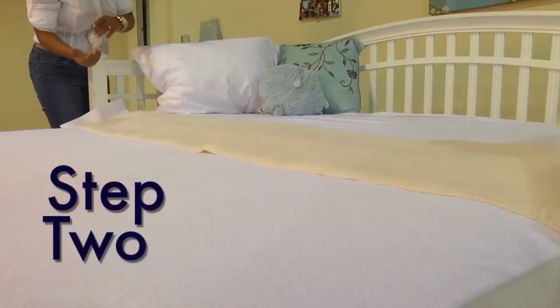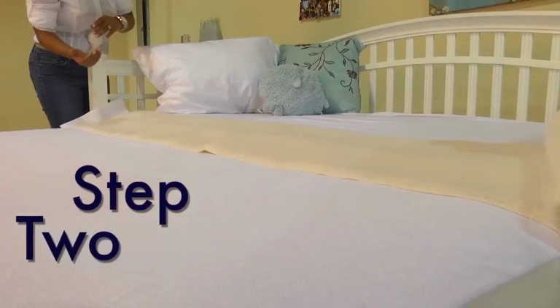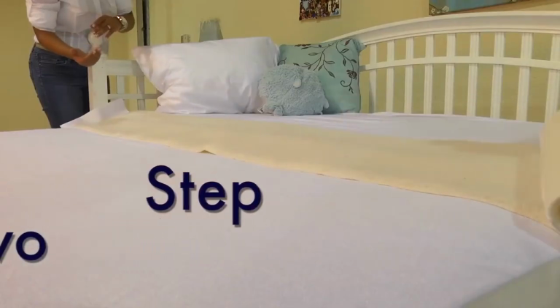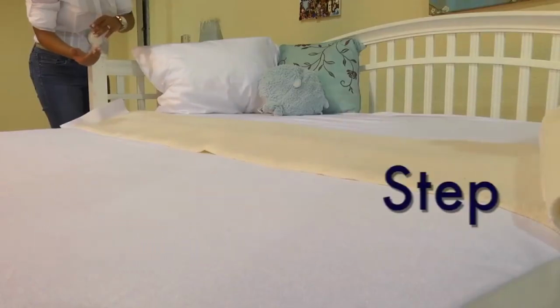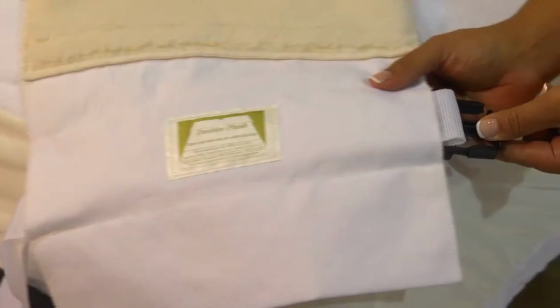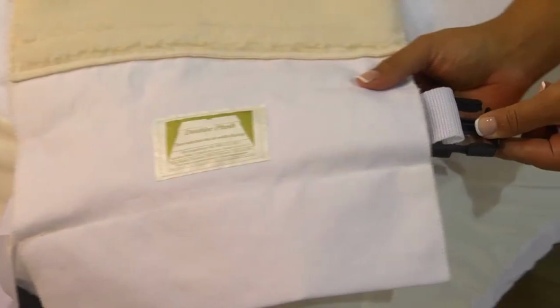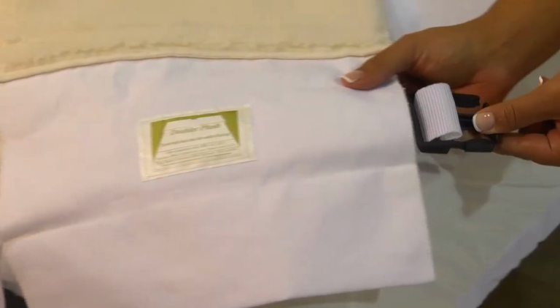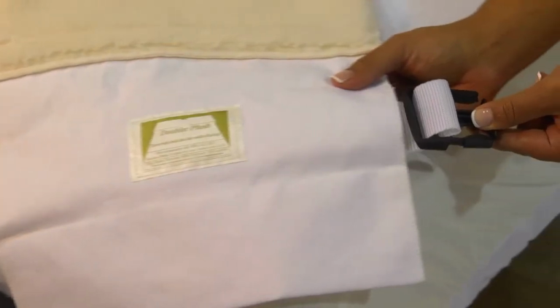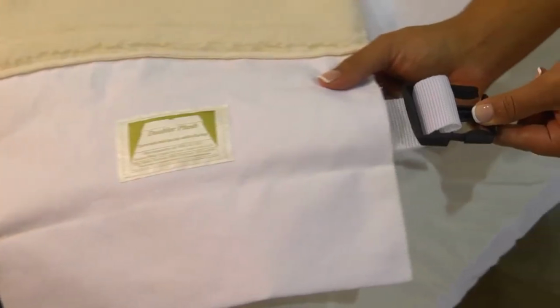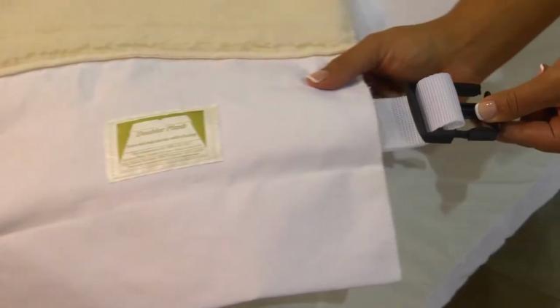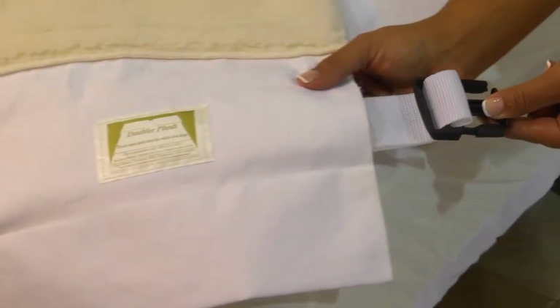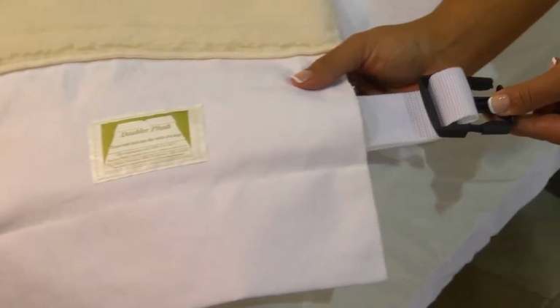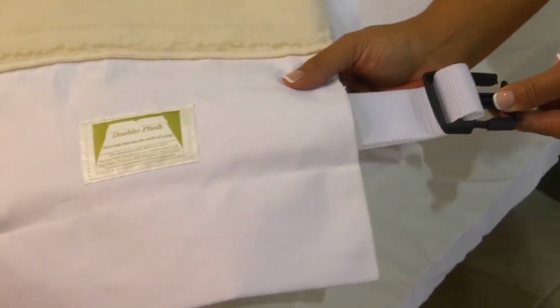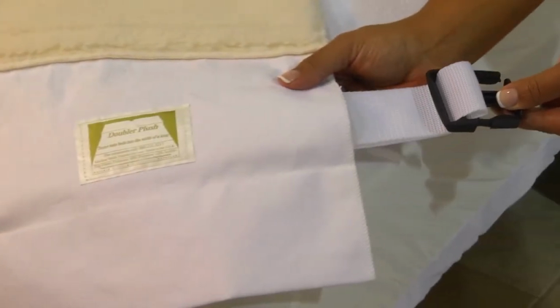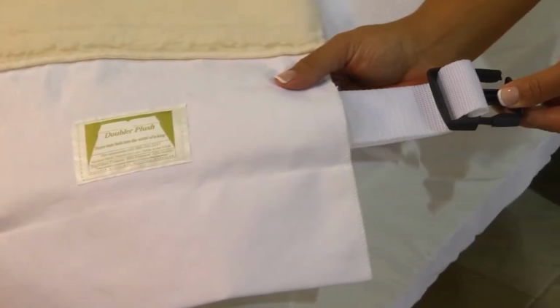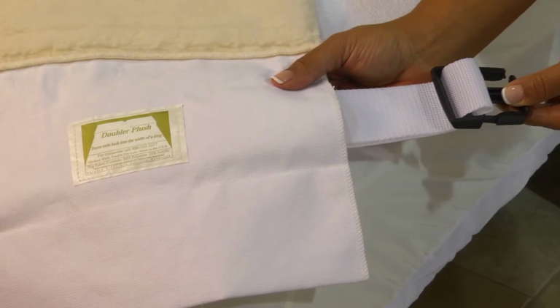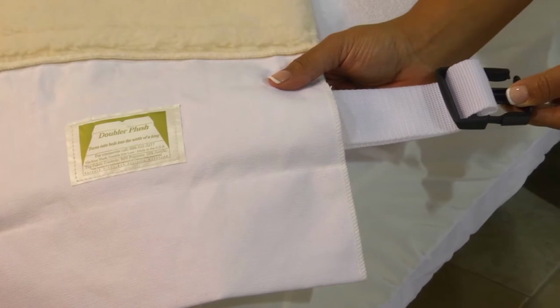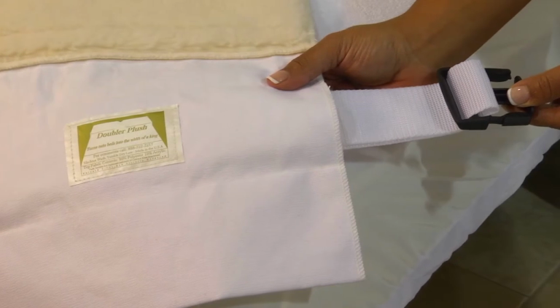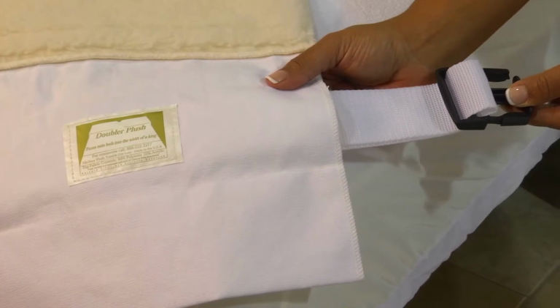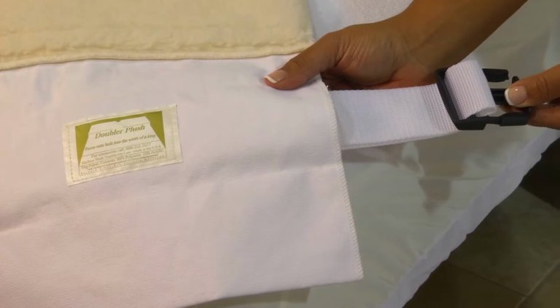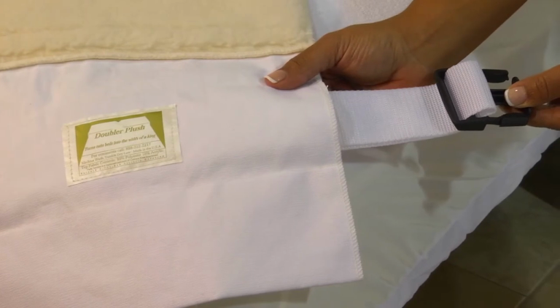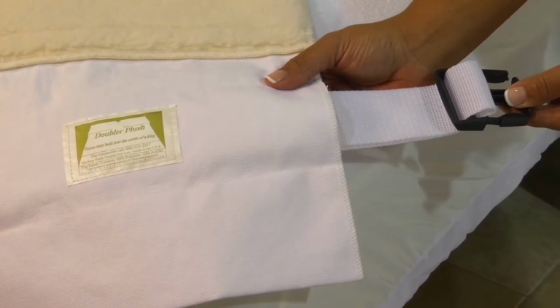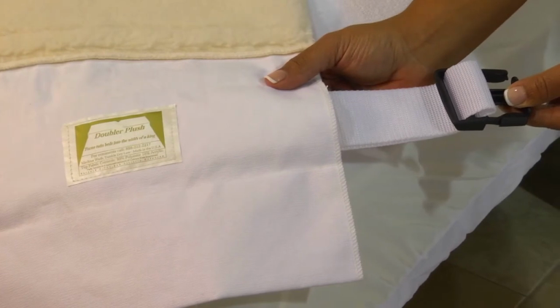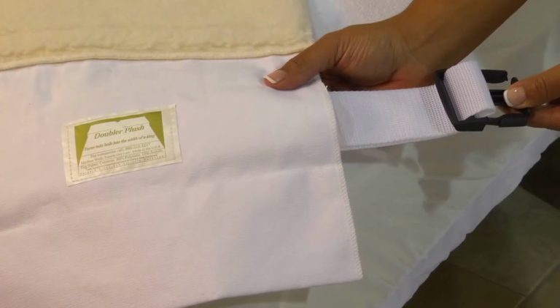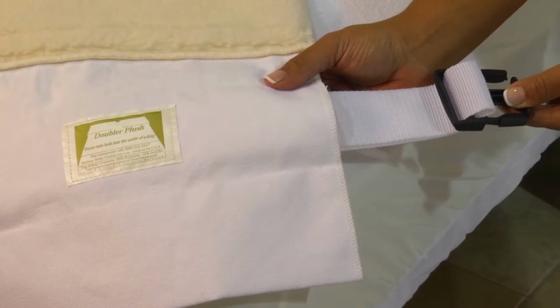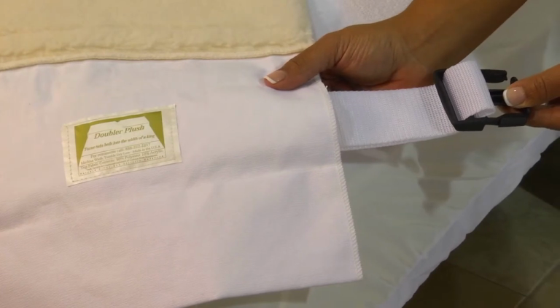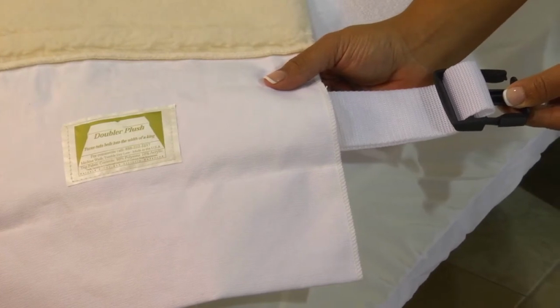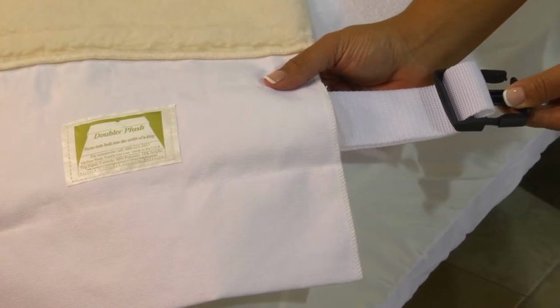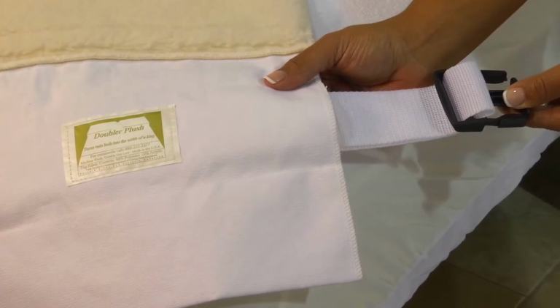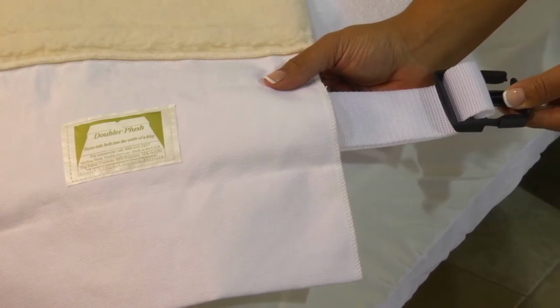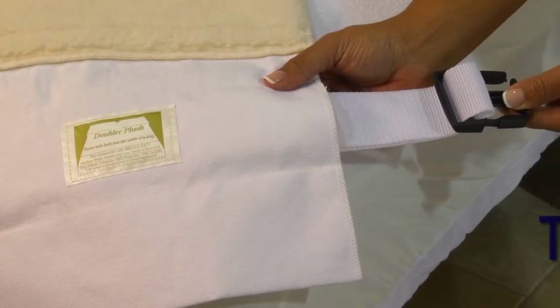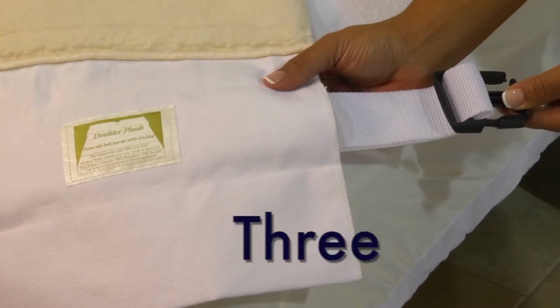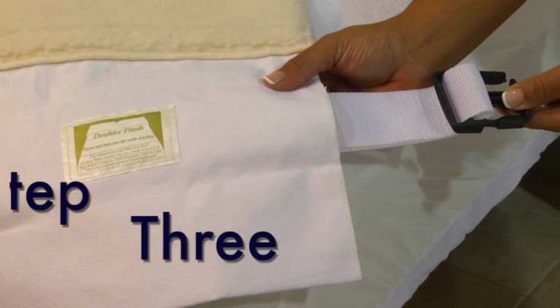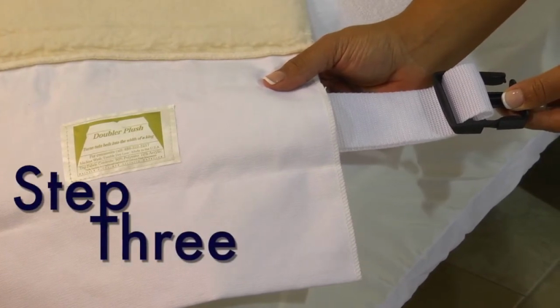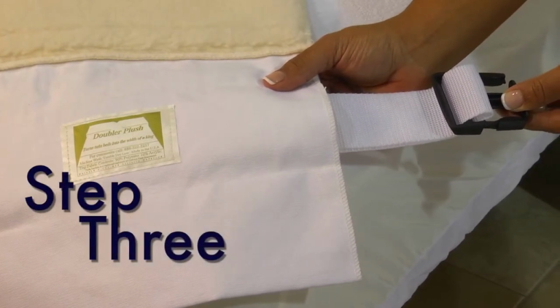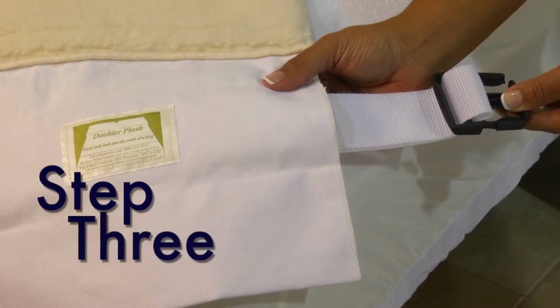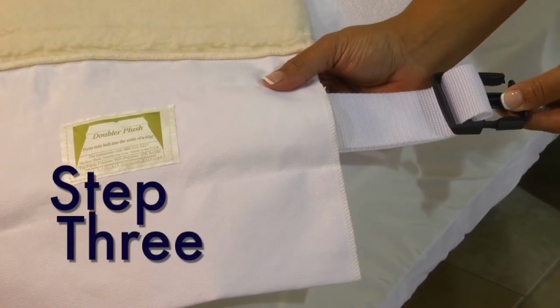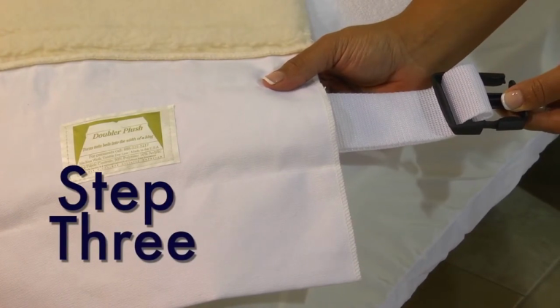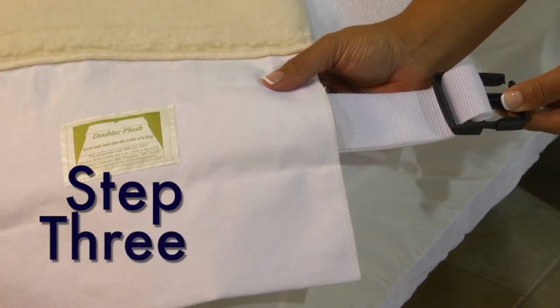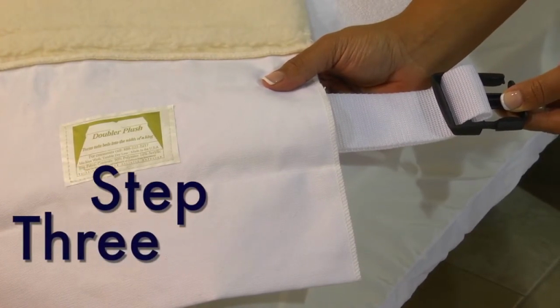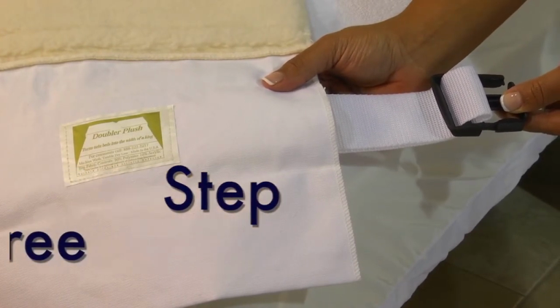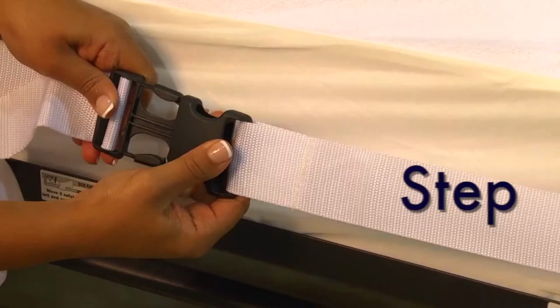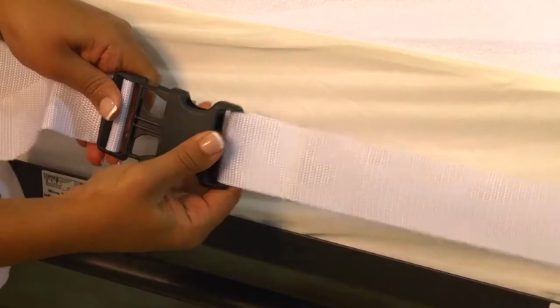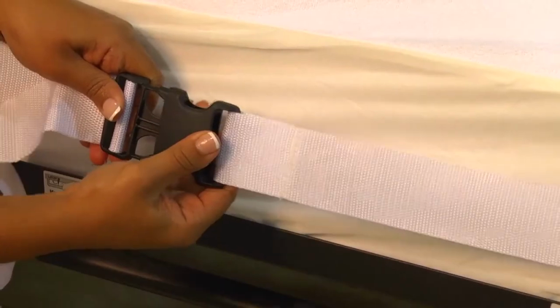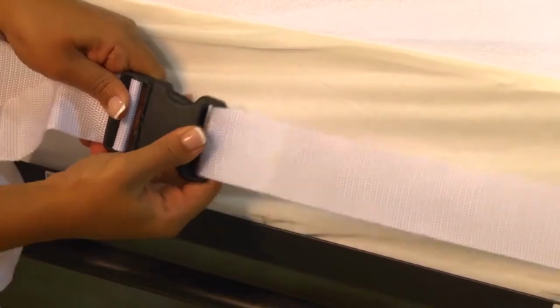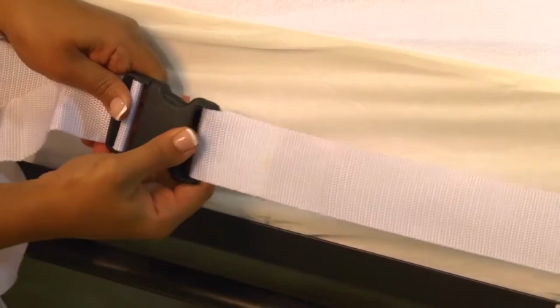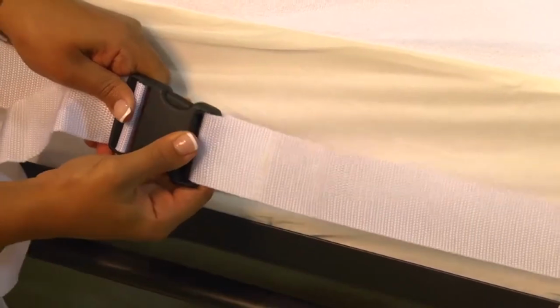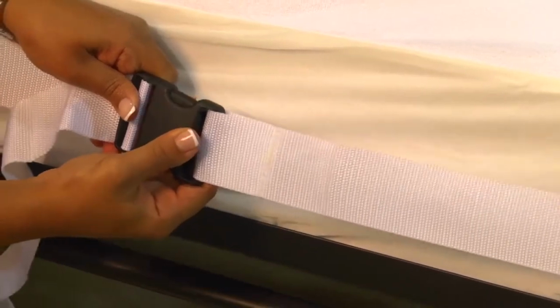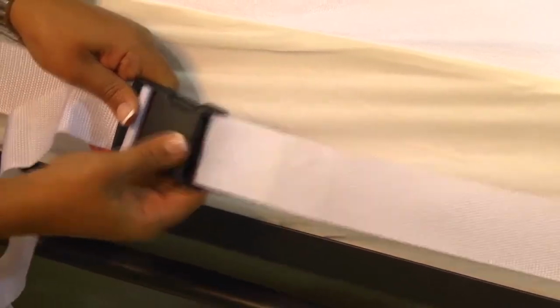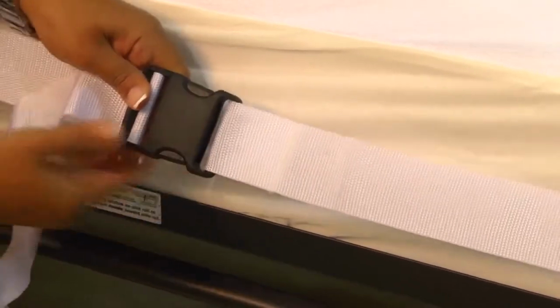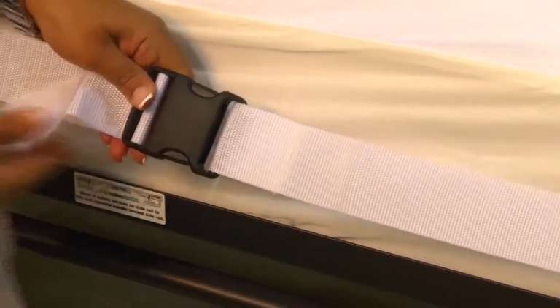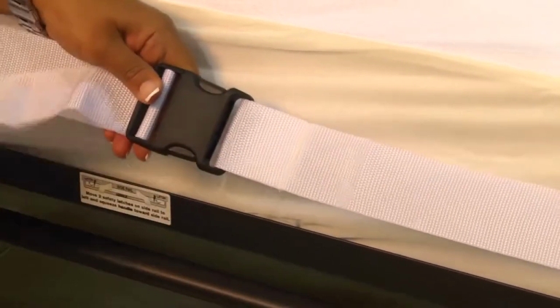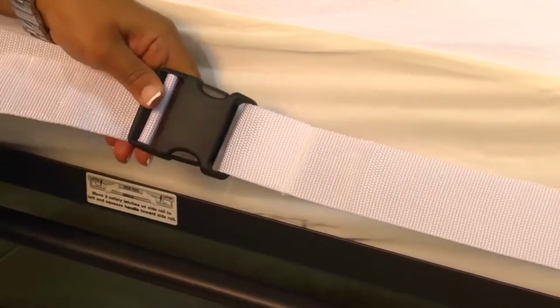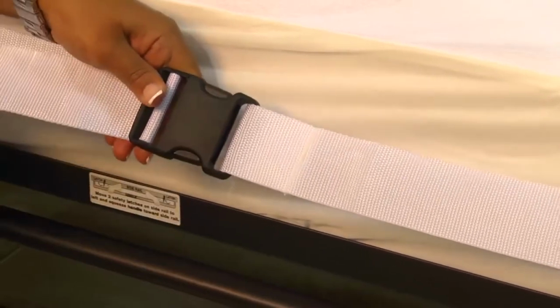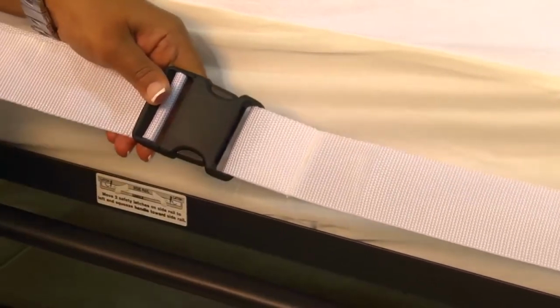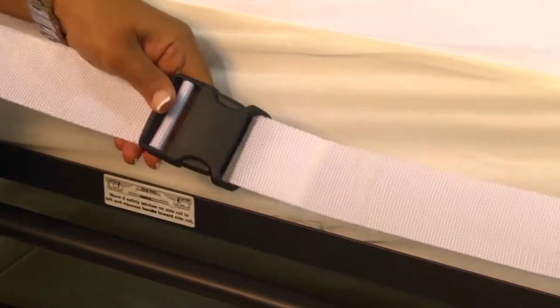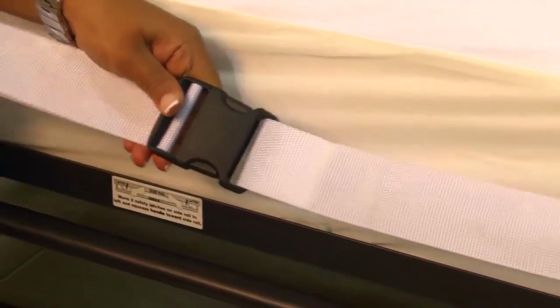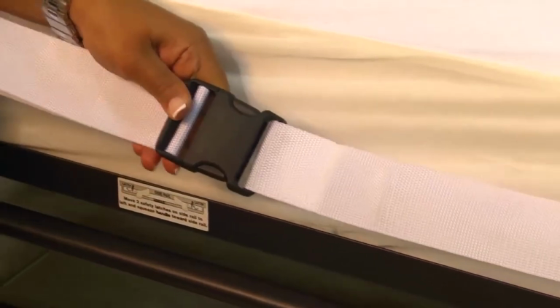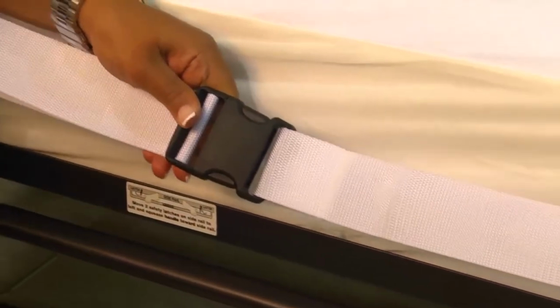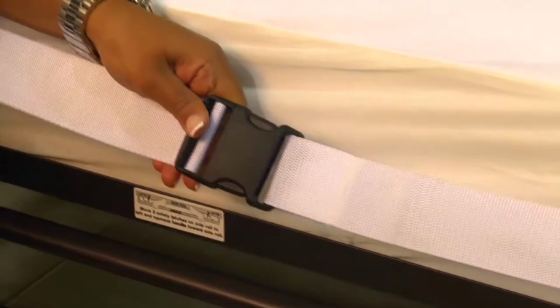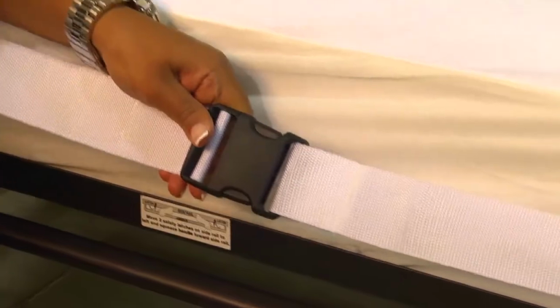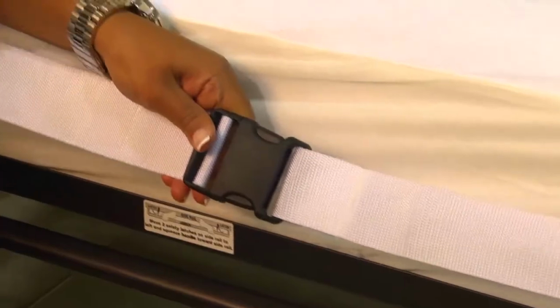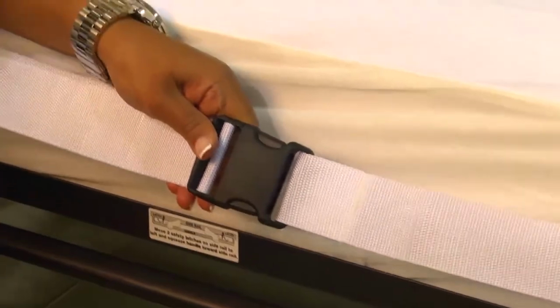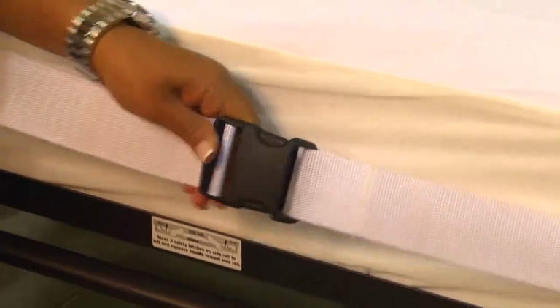Step 3: Thread the belt through a loop that best fits your bed. Buckle it and pull to tighten.